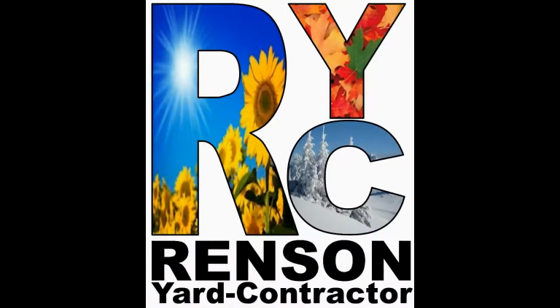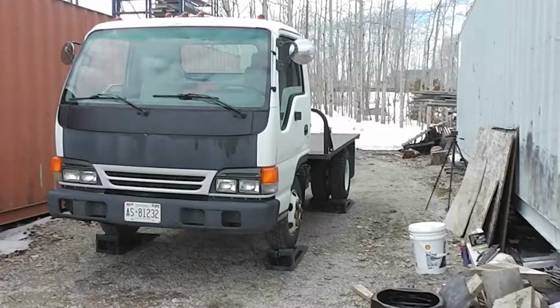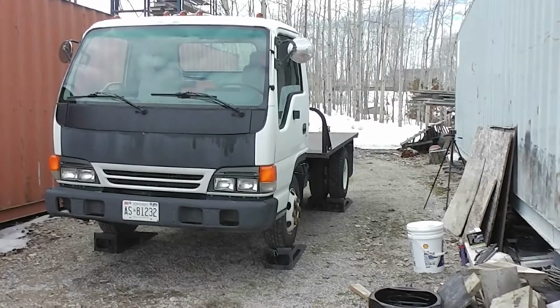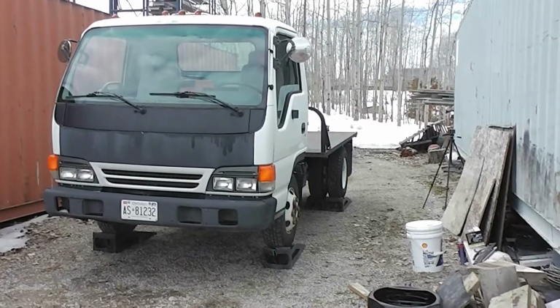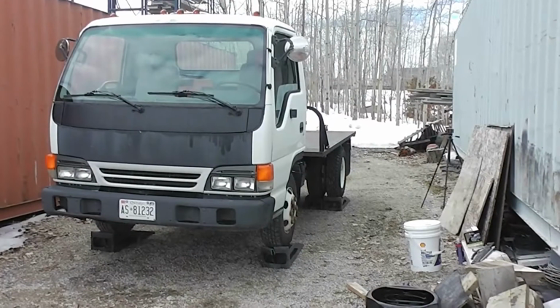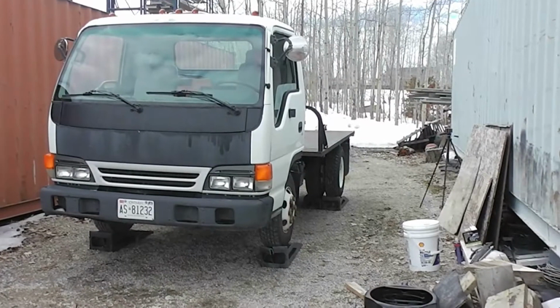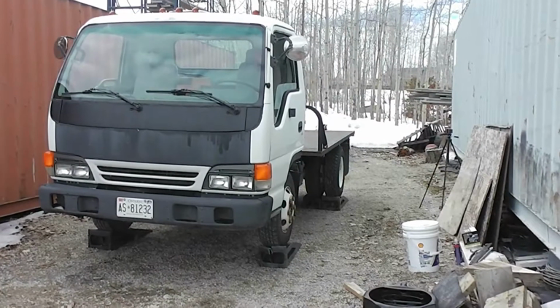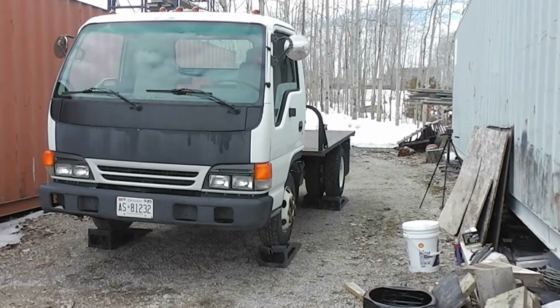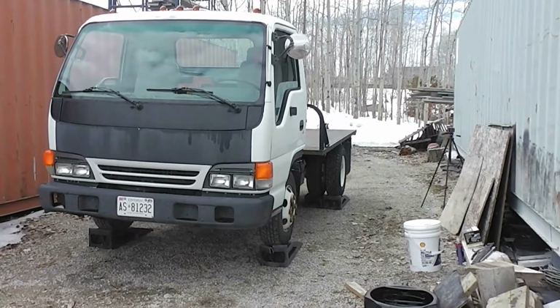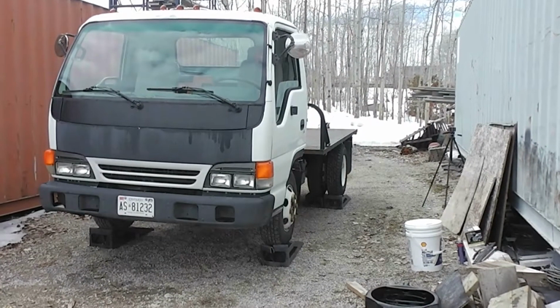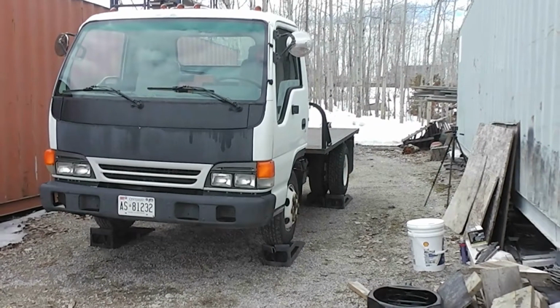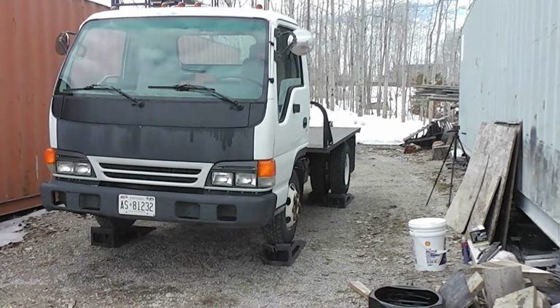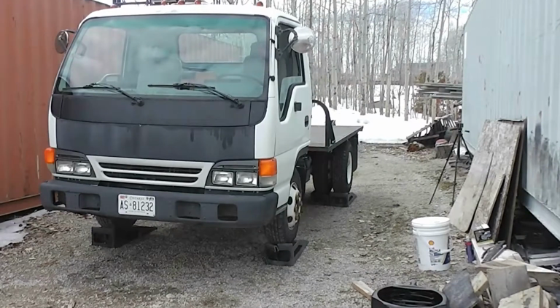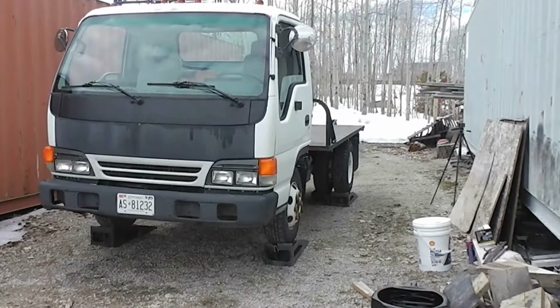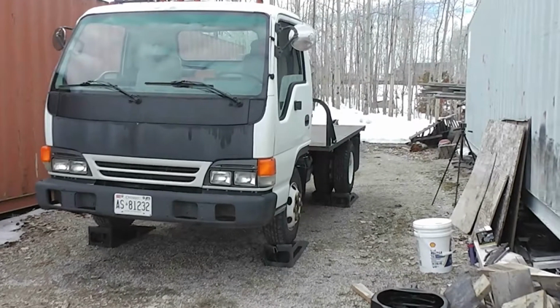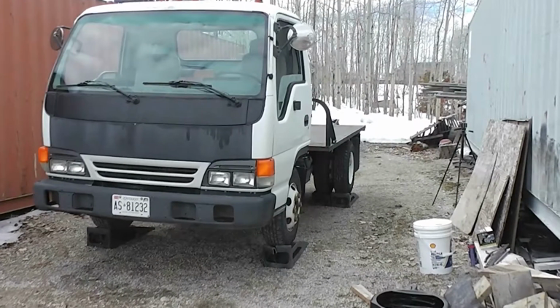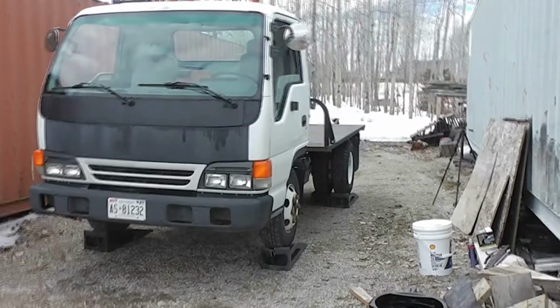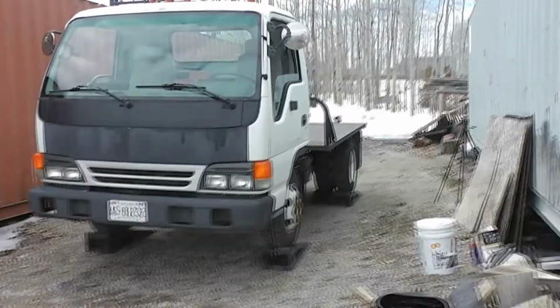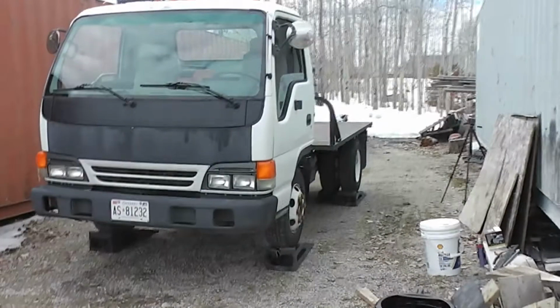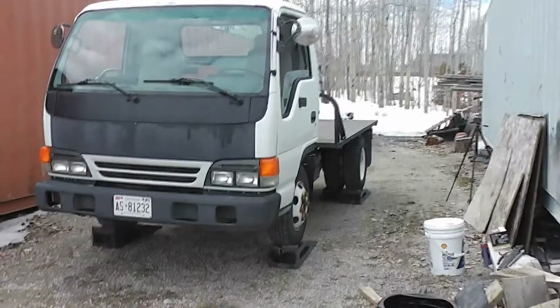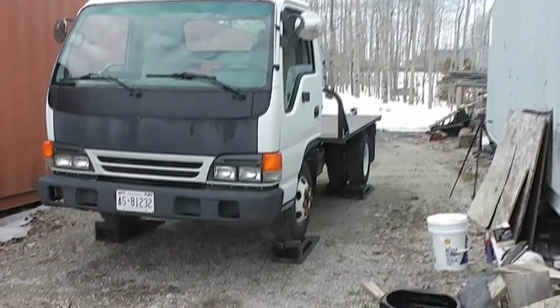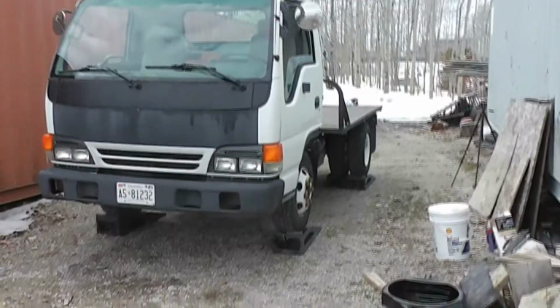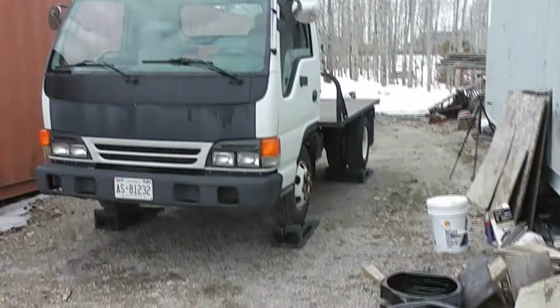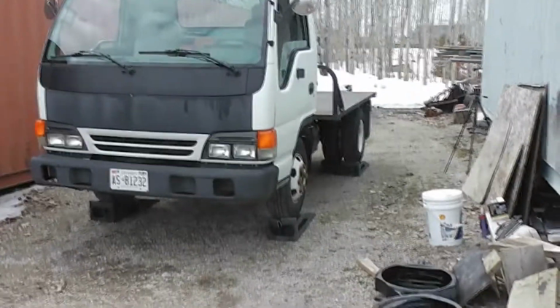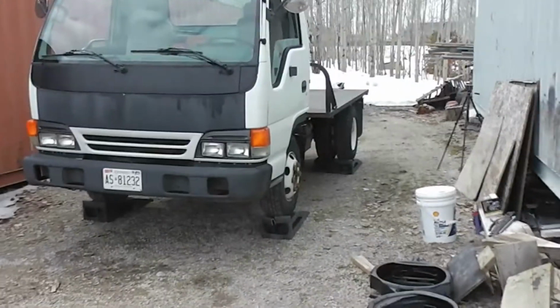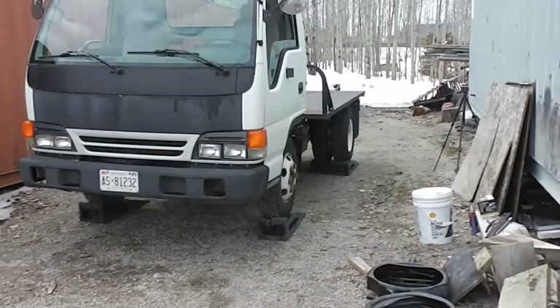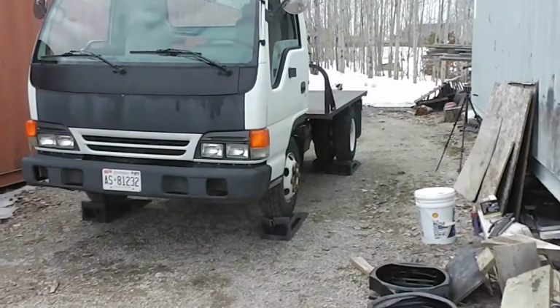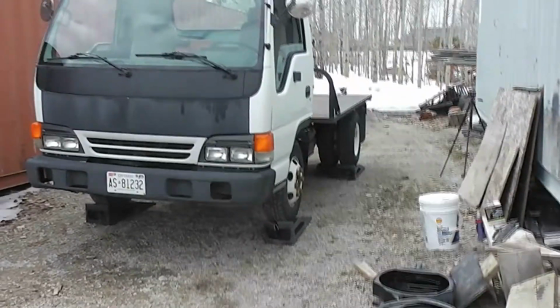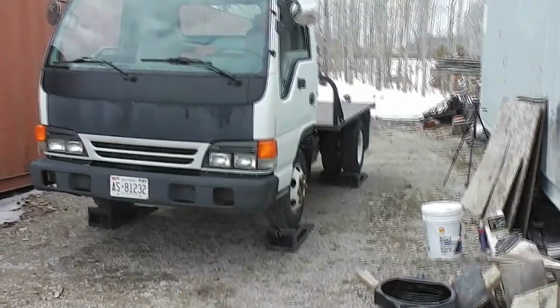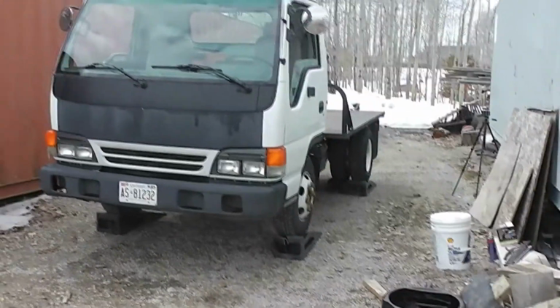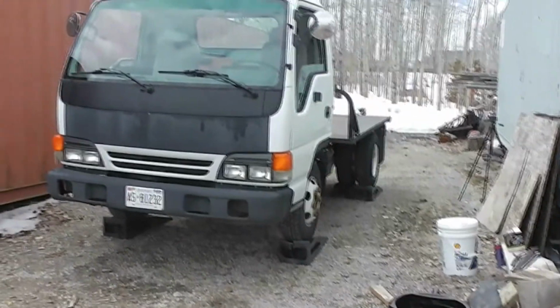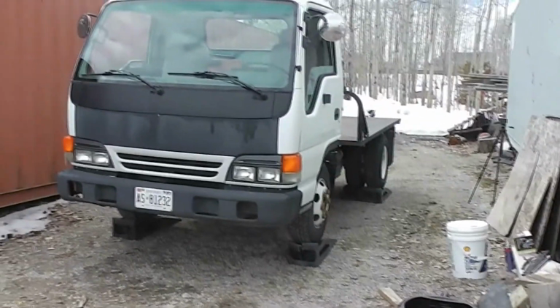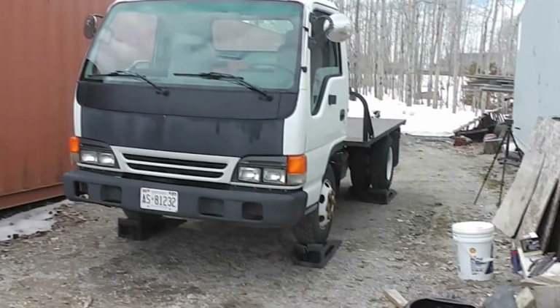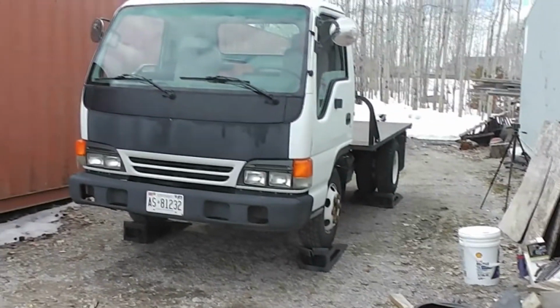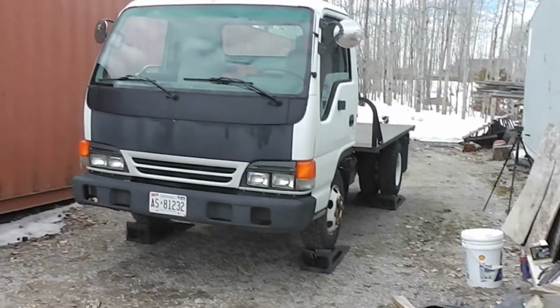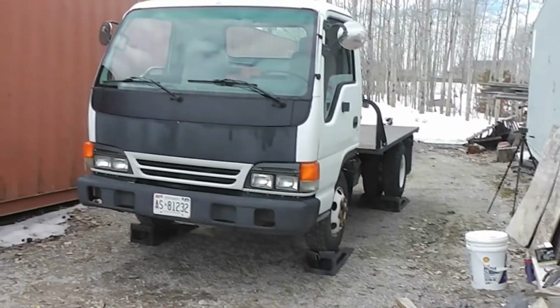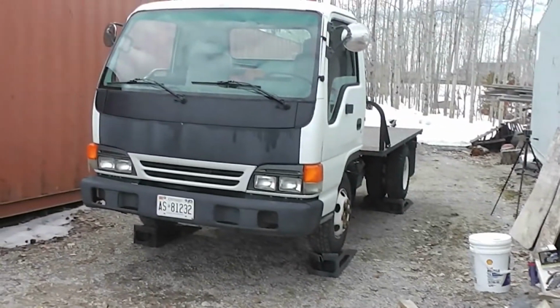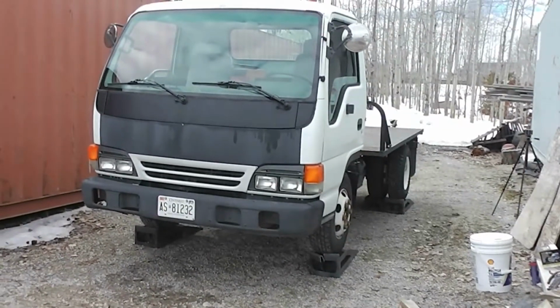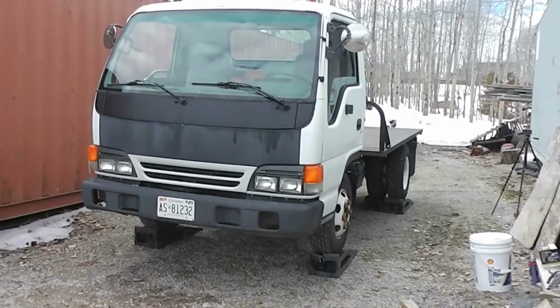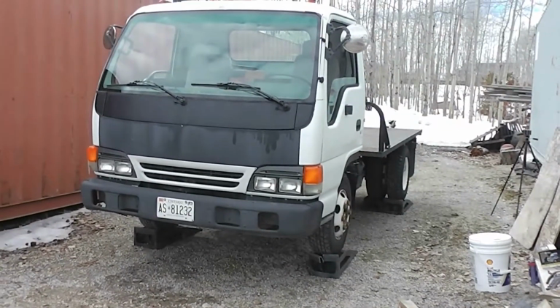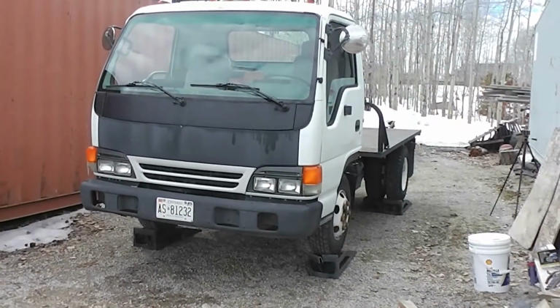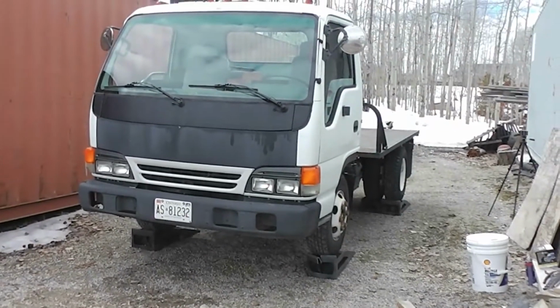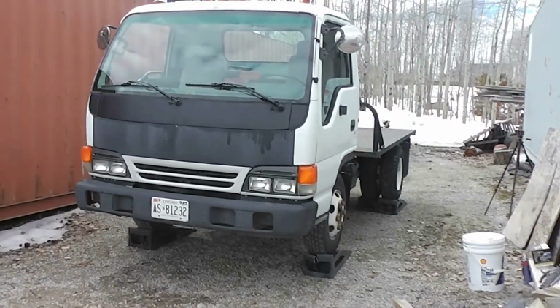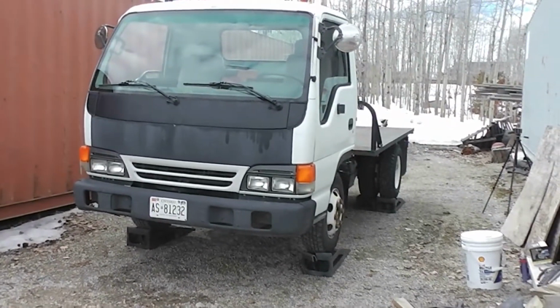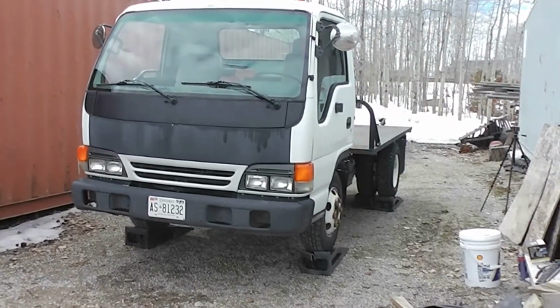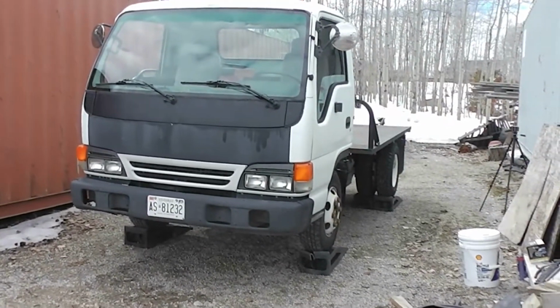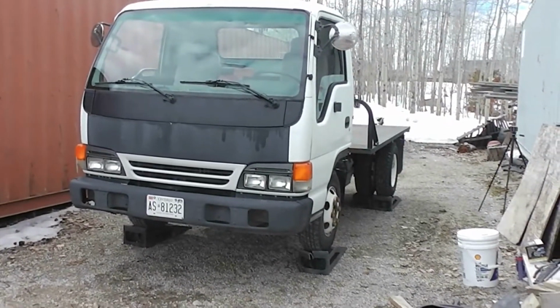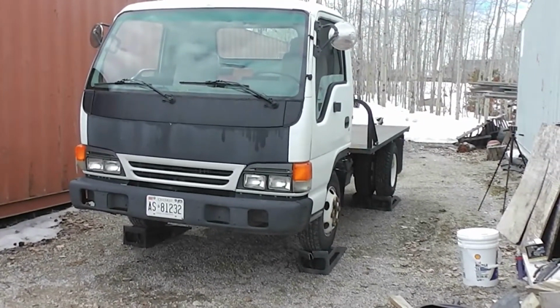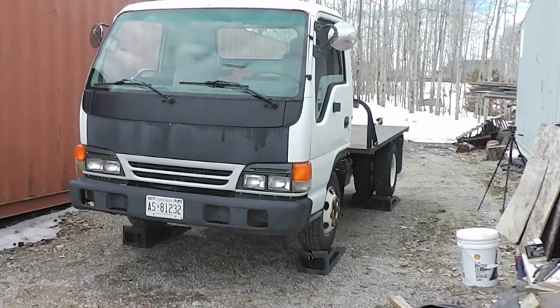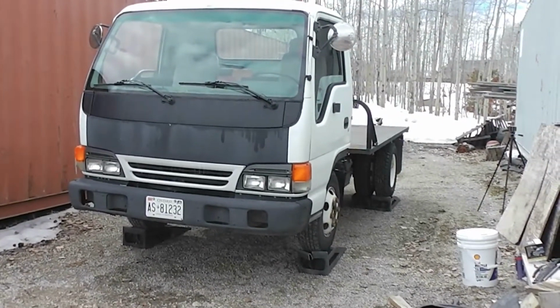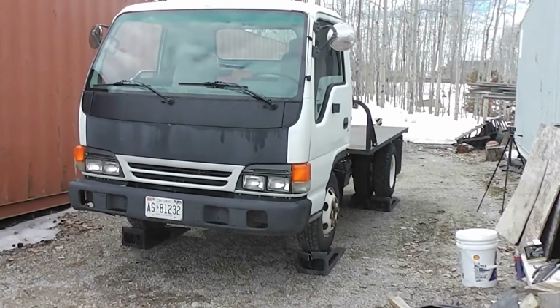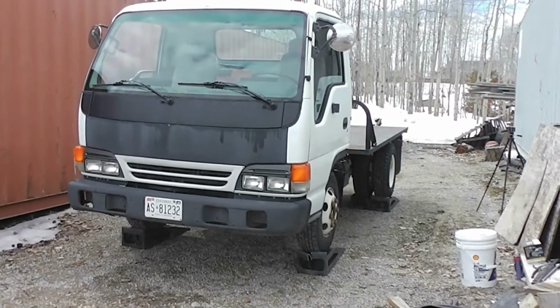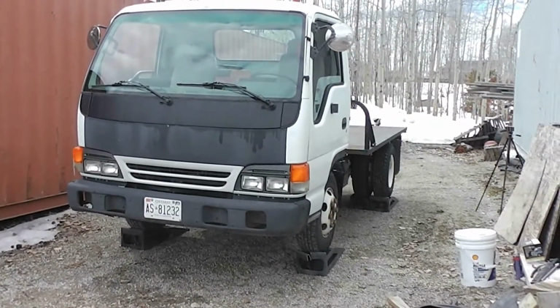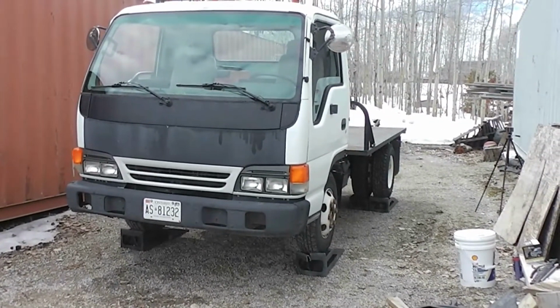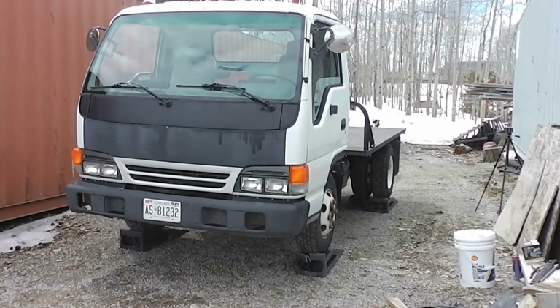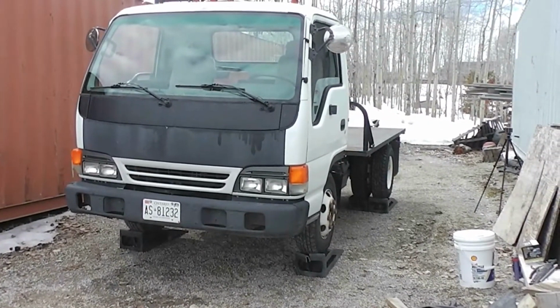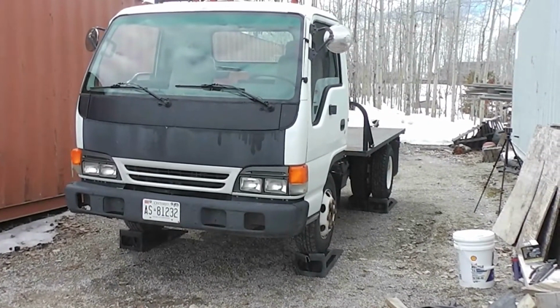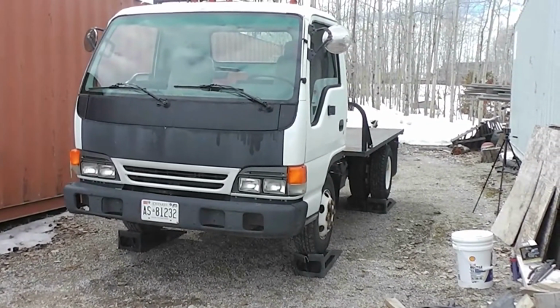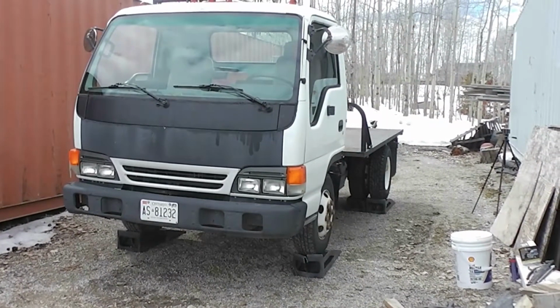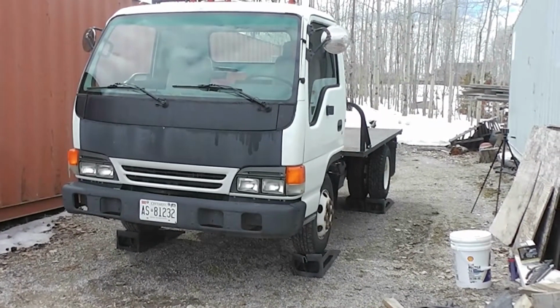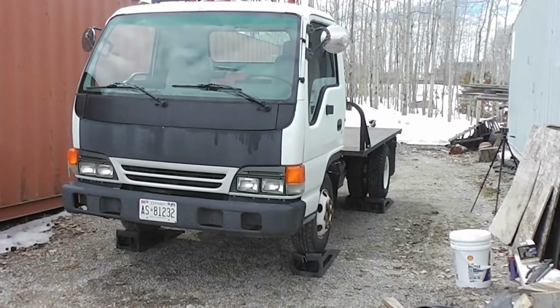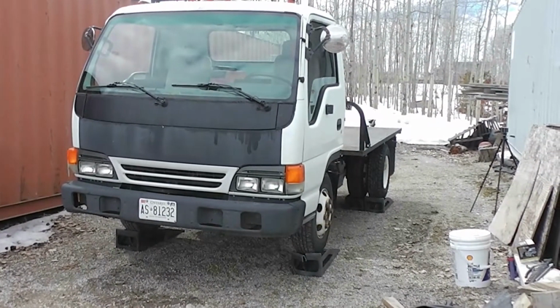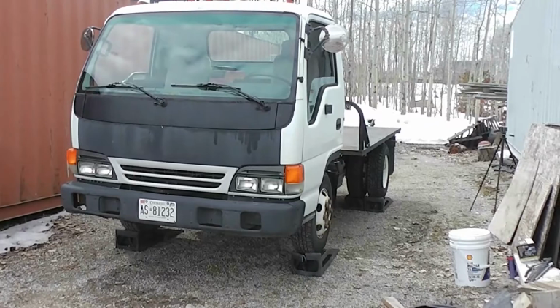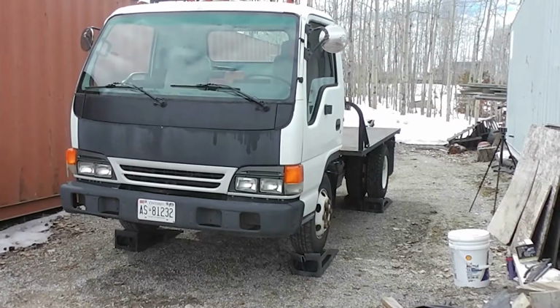Welcome back to the Rensen's Yard. Today we're going to do an oil change on my GMC W4500.